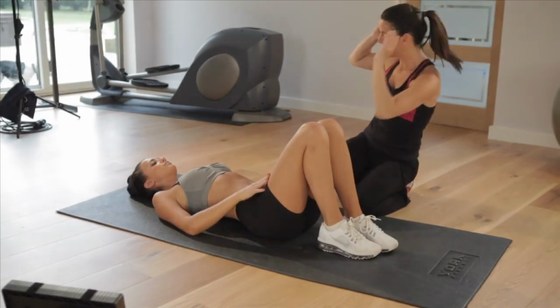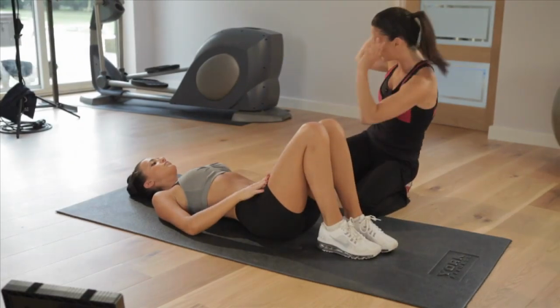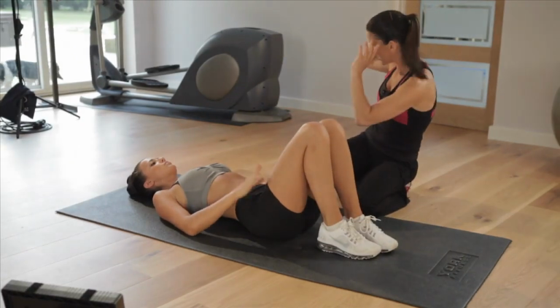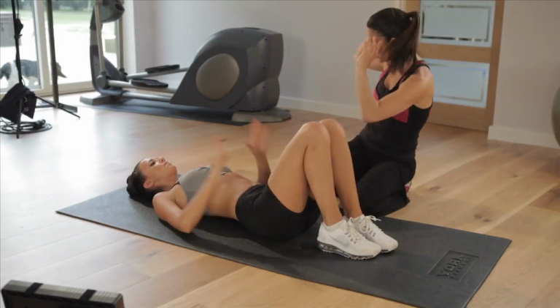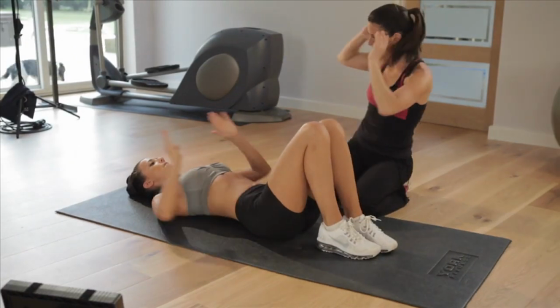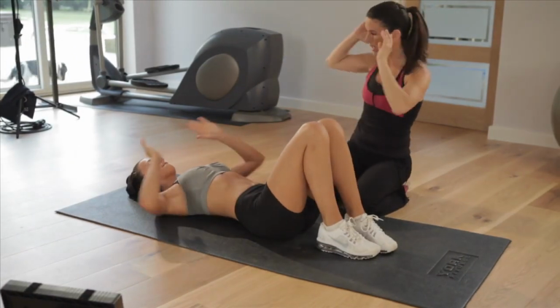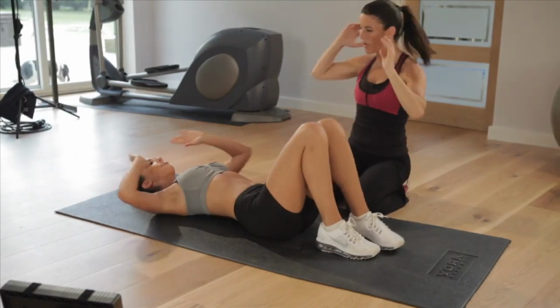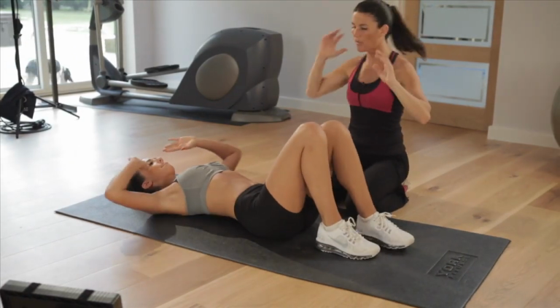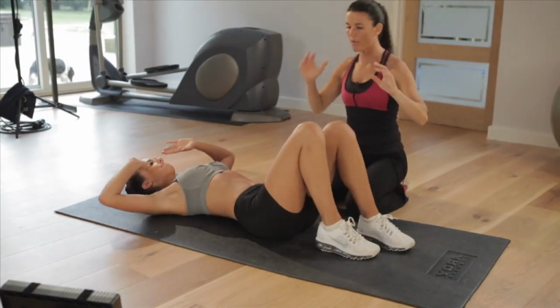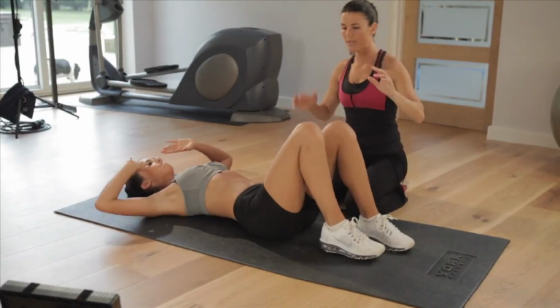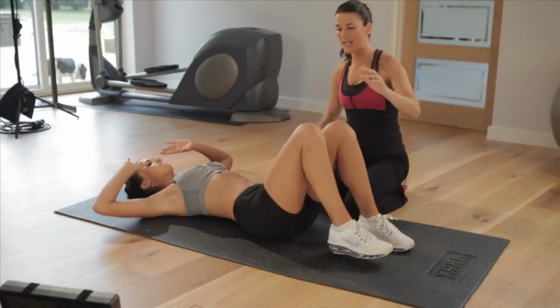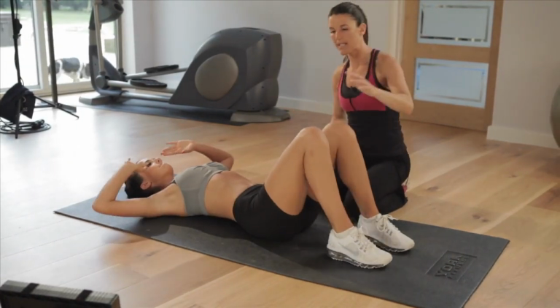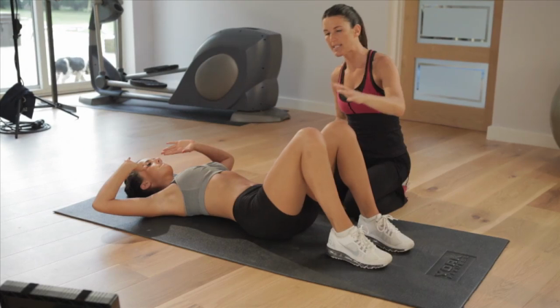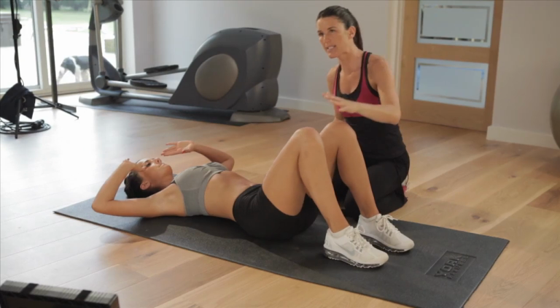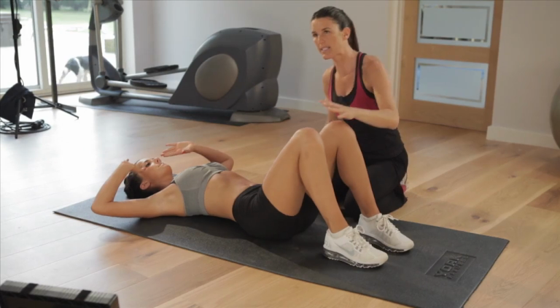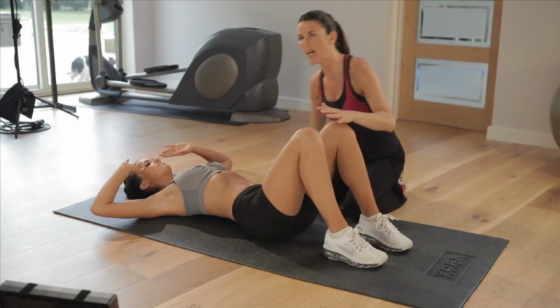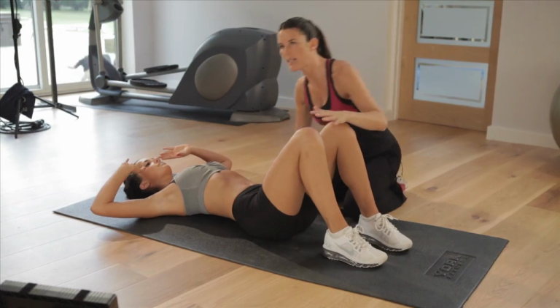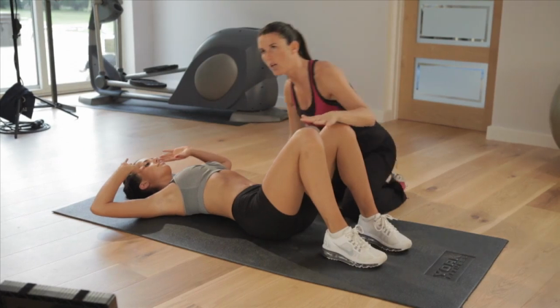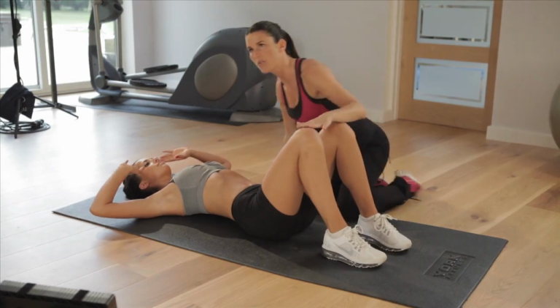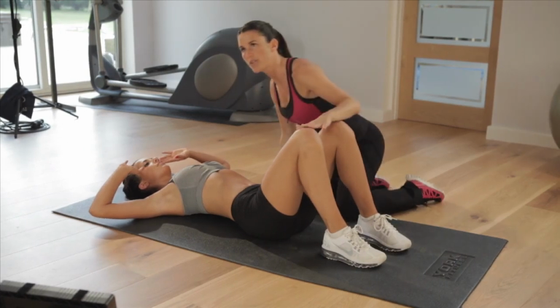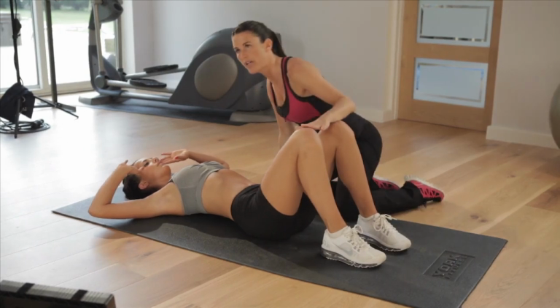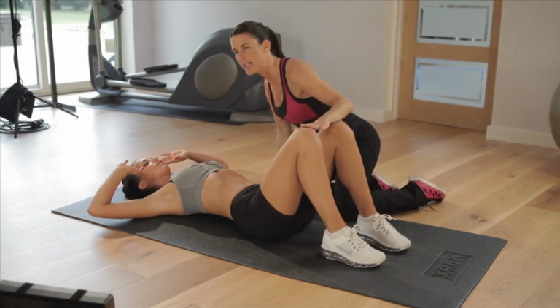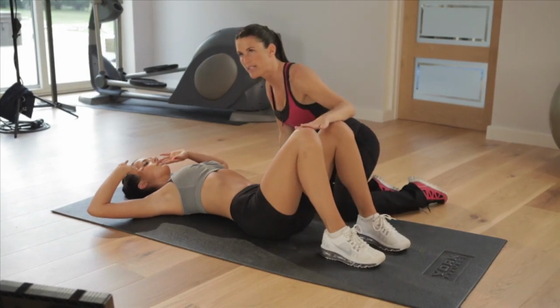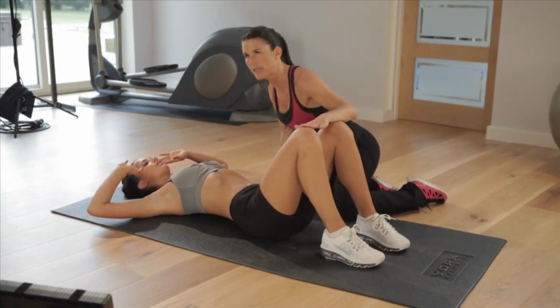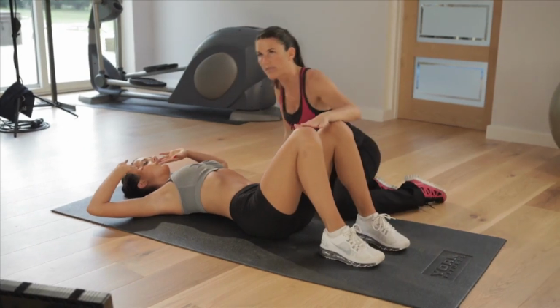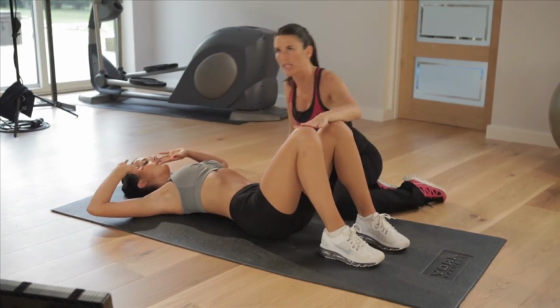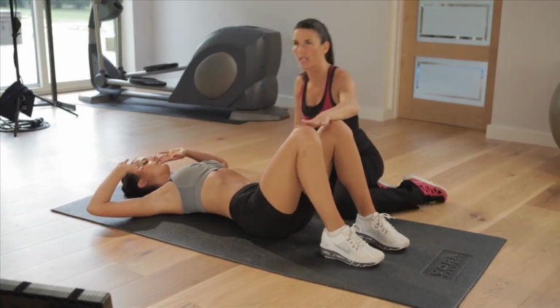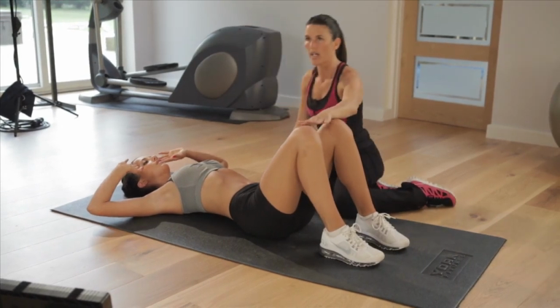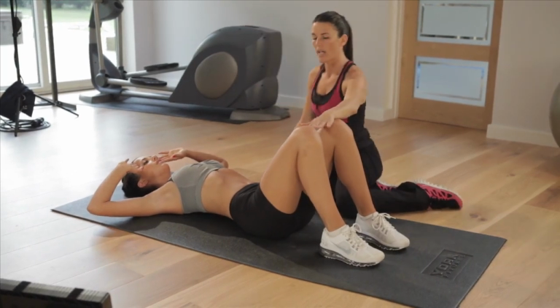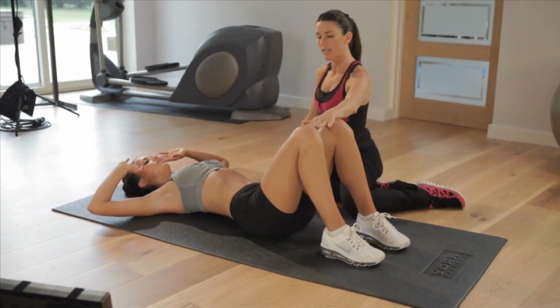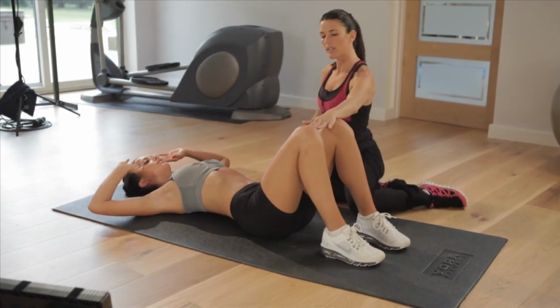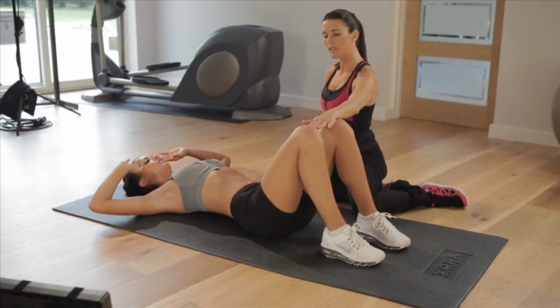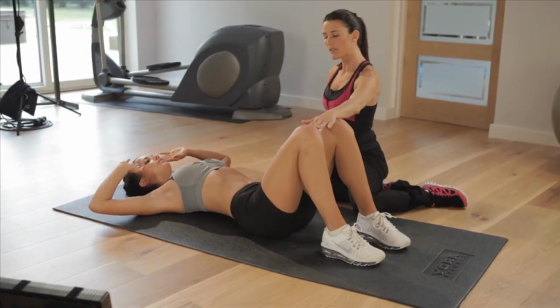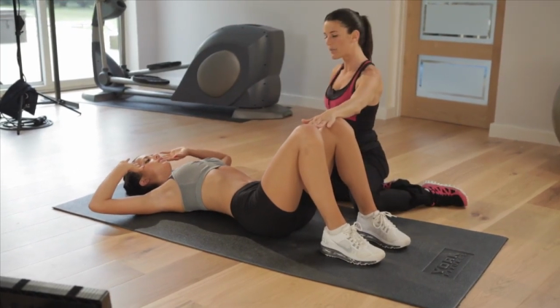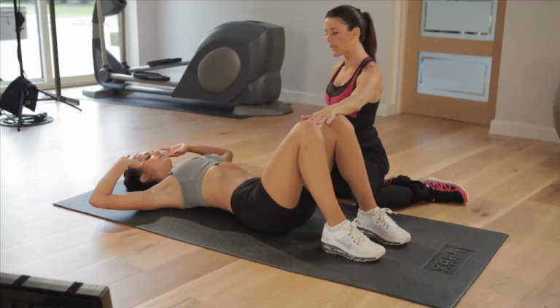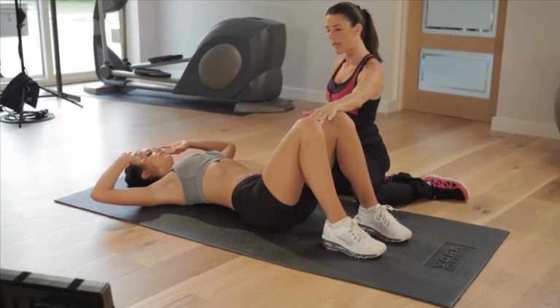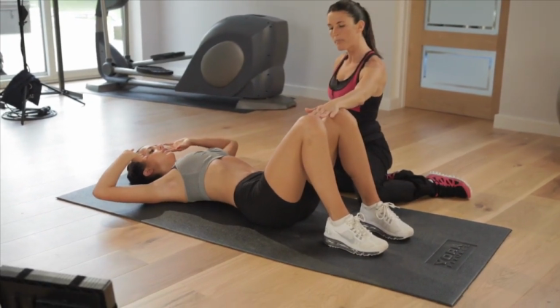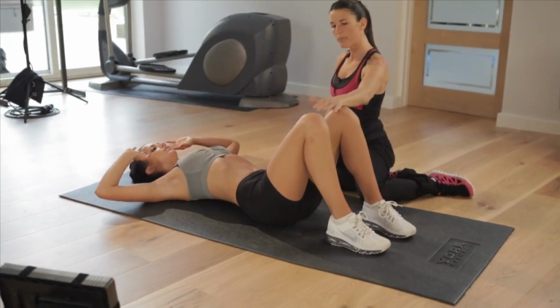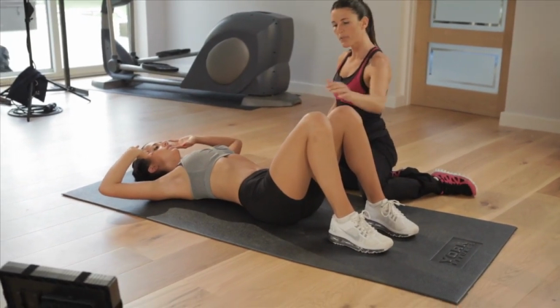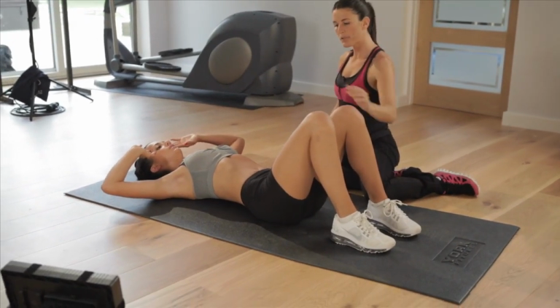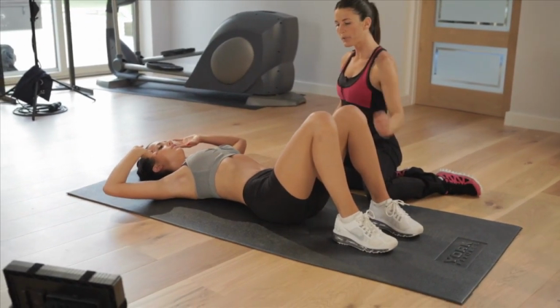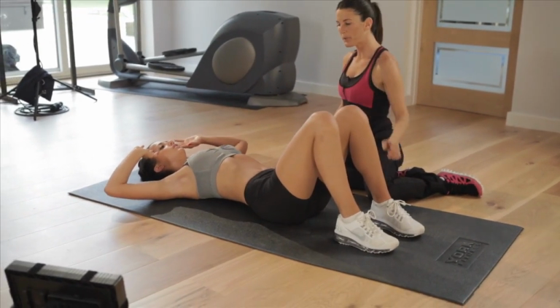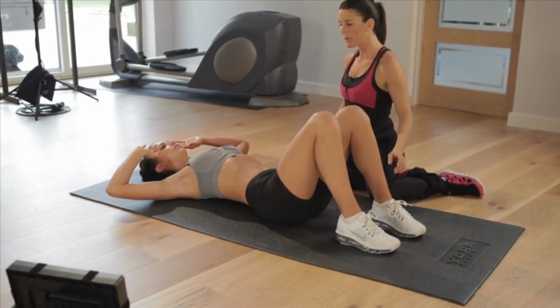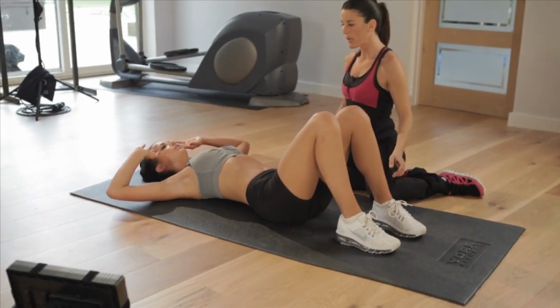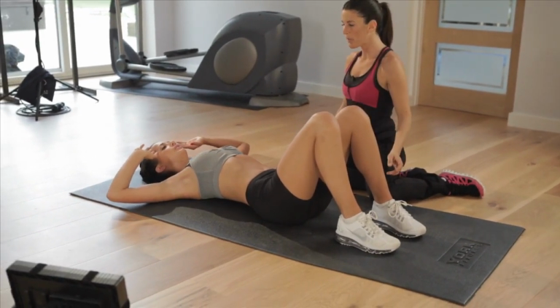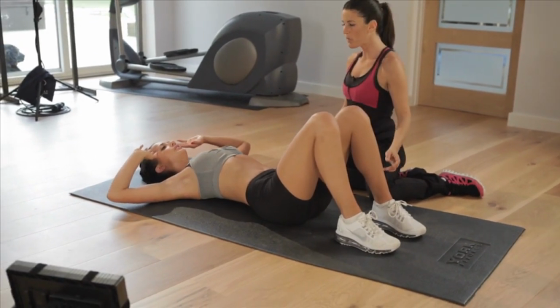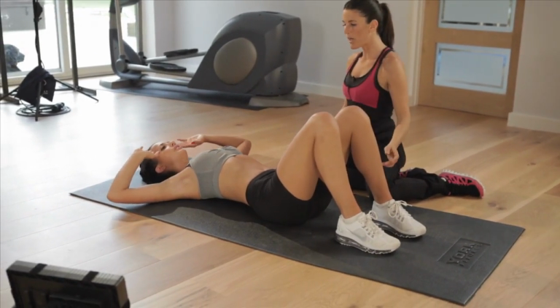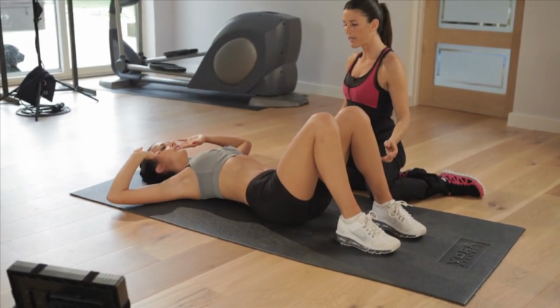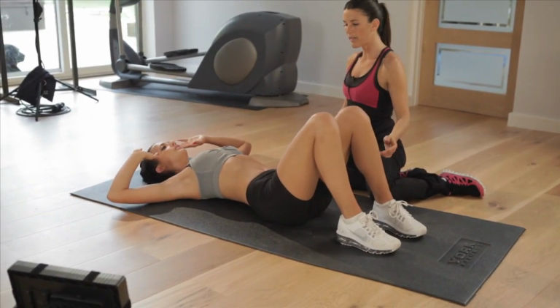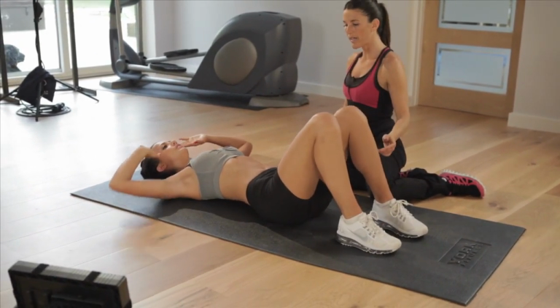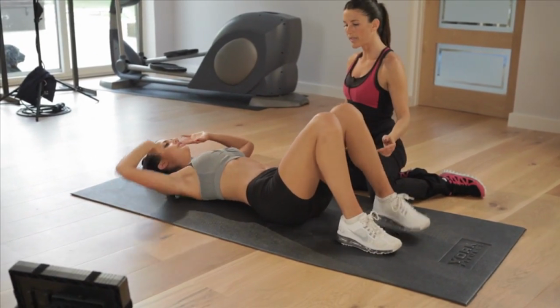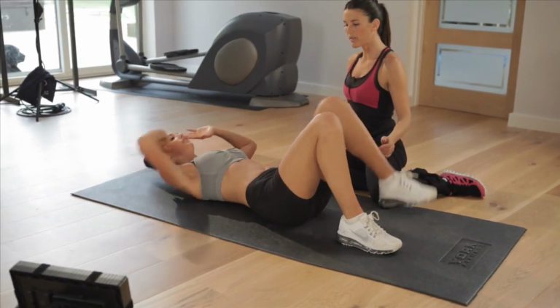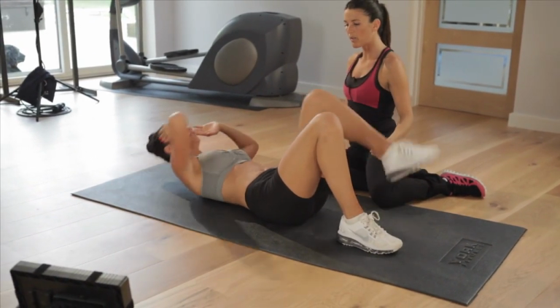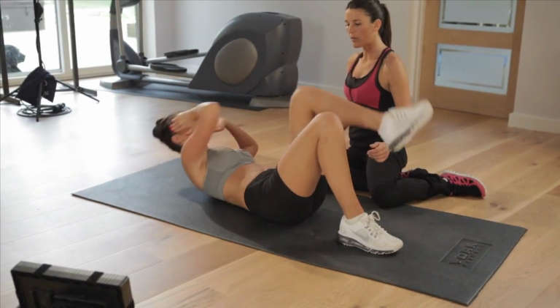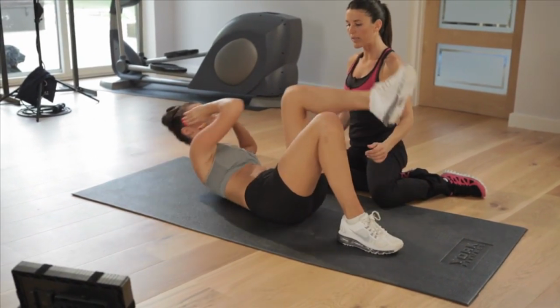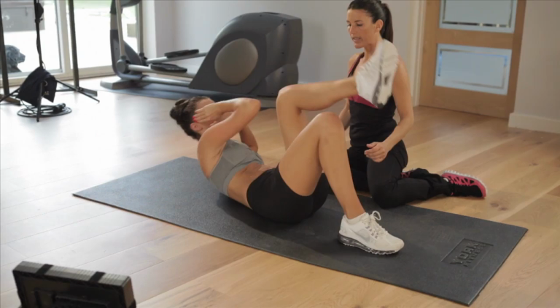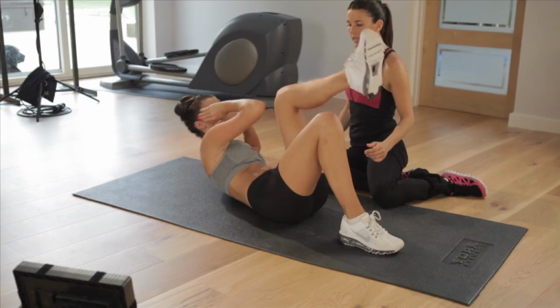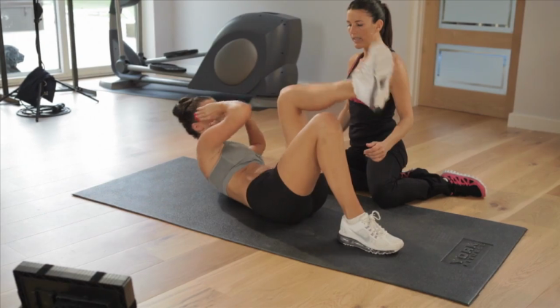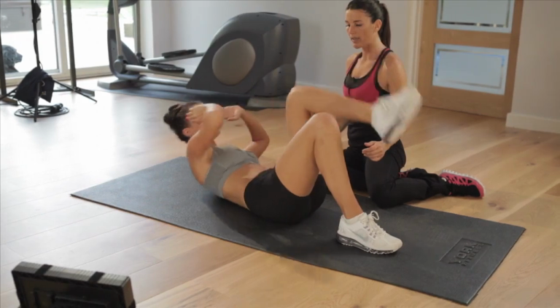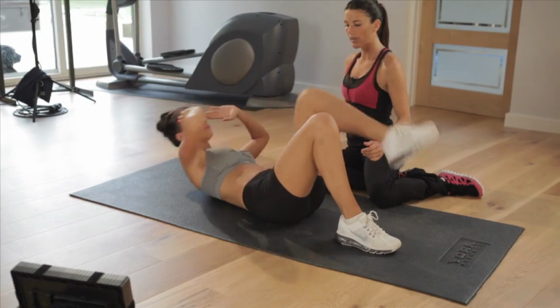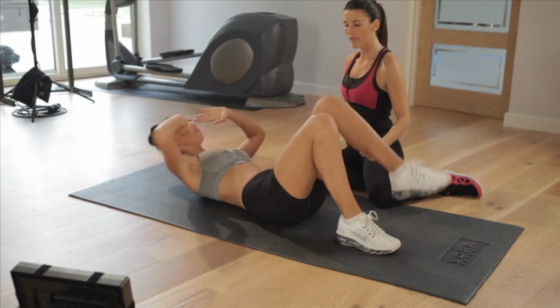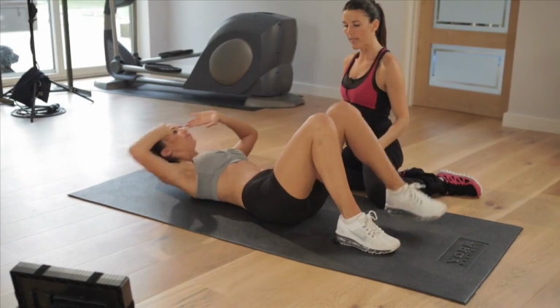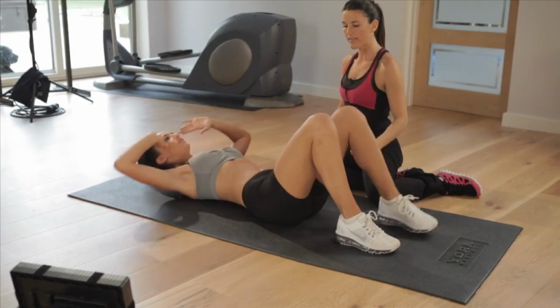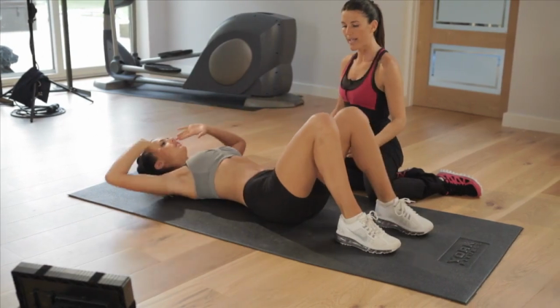Knee to elbow, side to side, alternatively. And in 3, 2, 1 and go — fantastic!